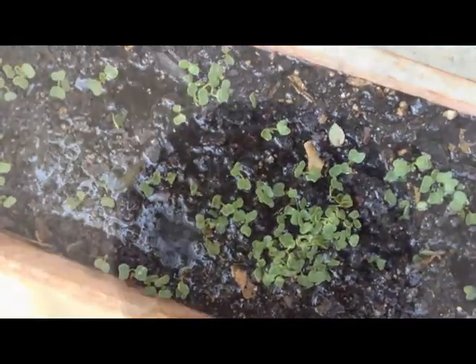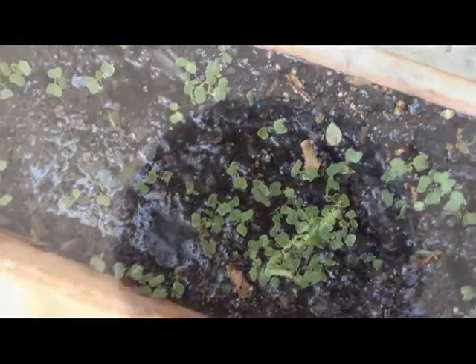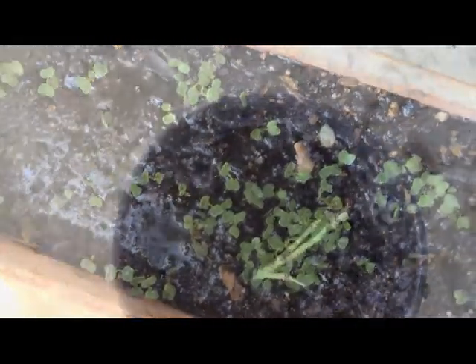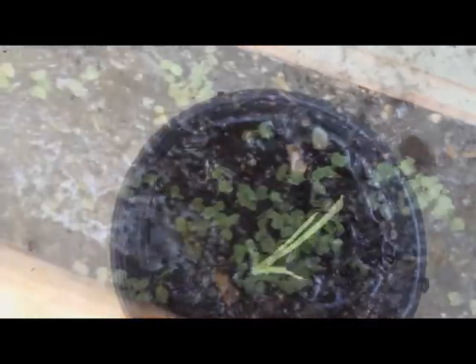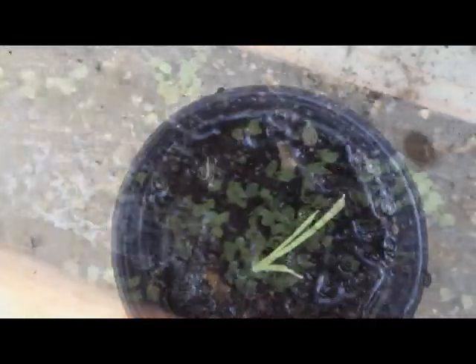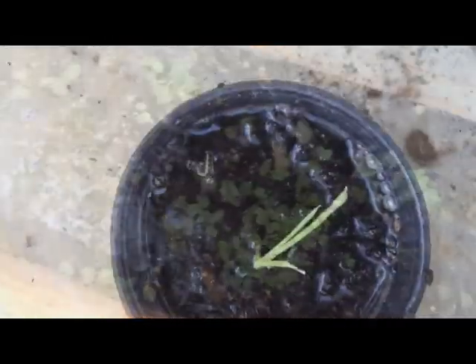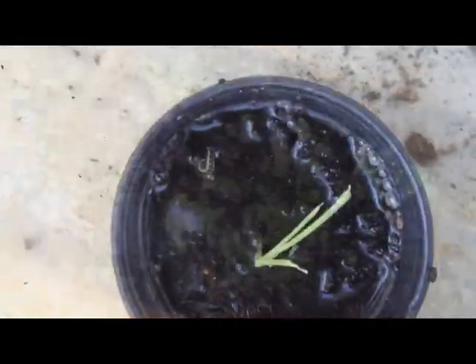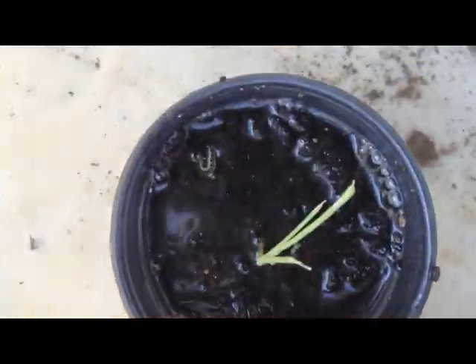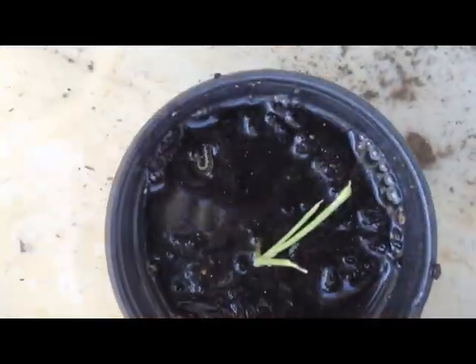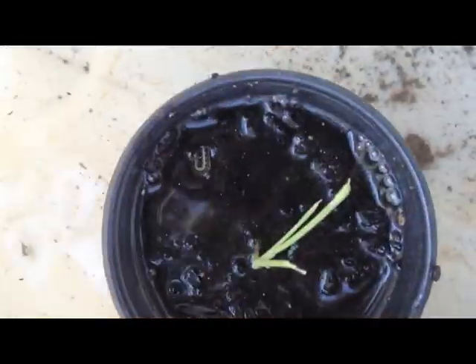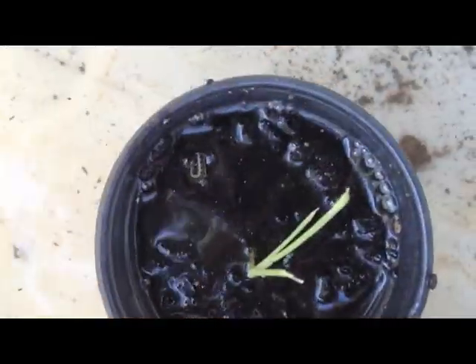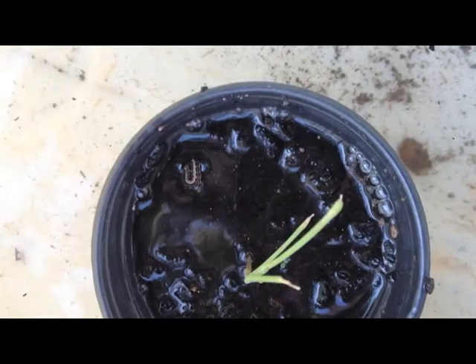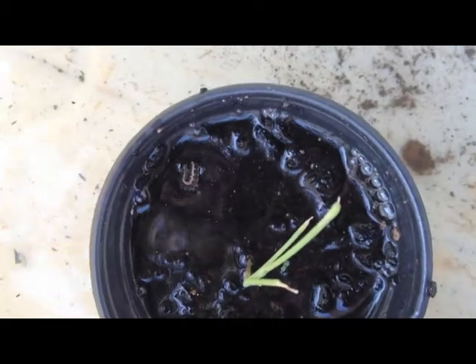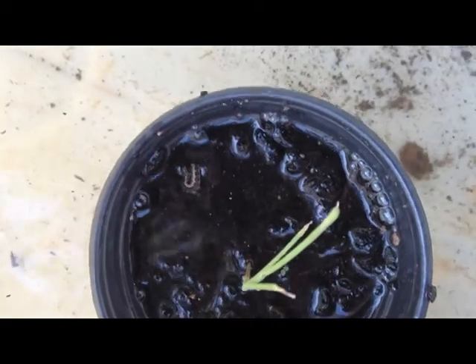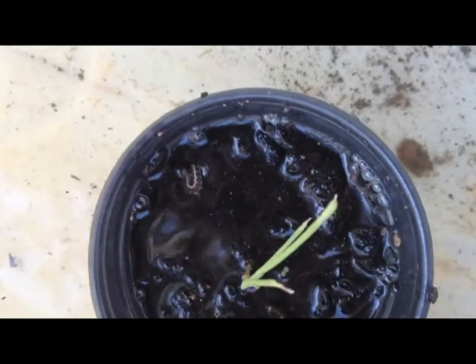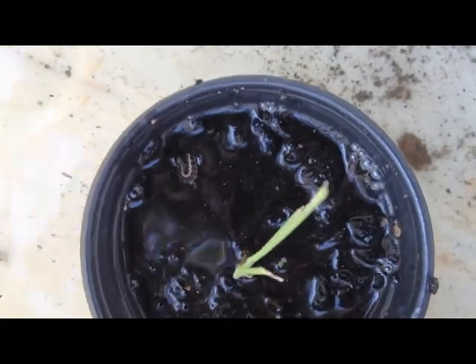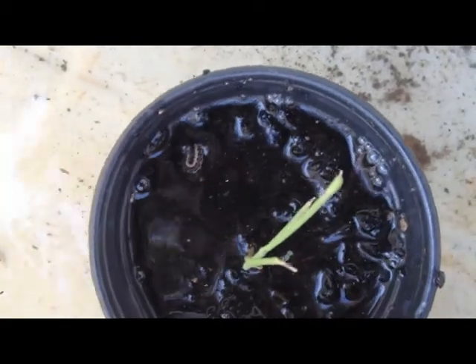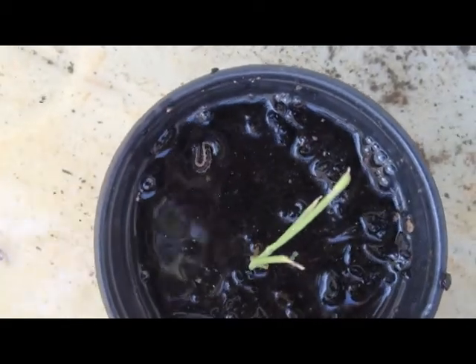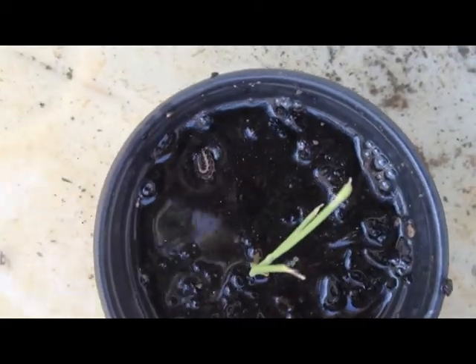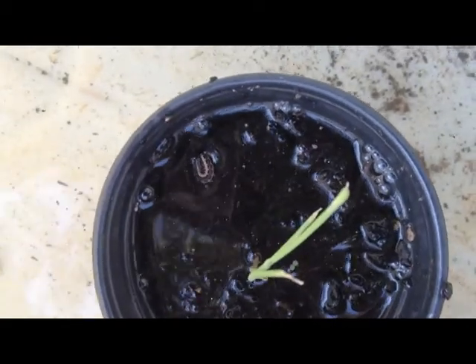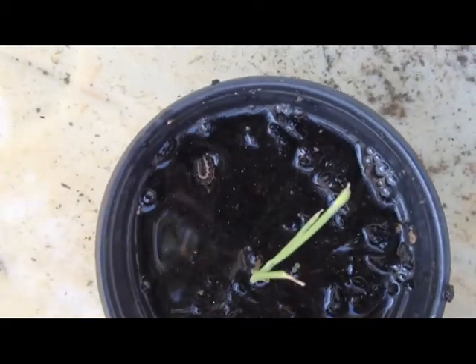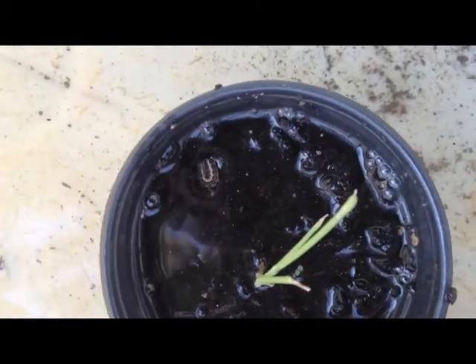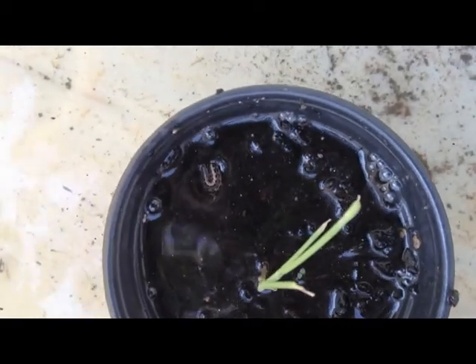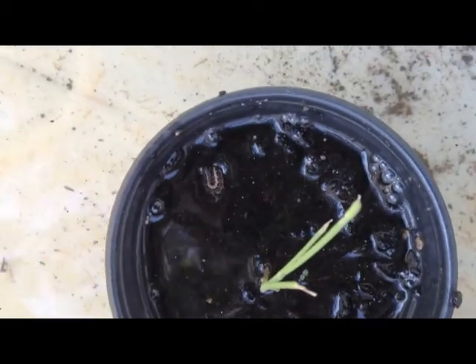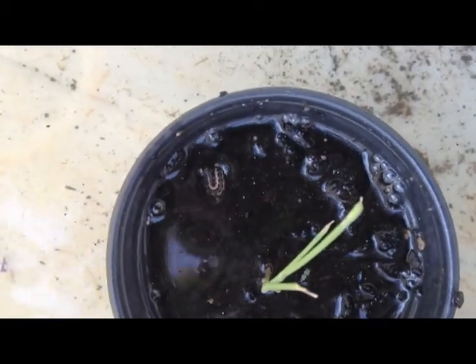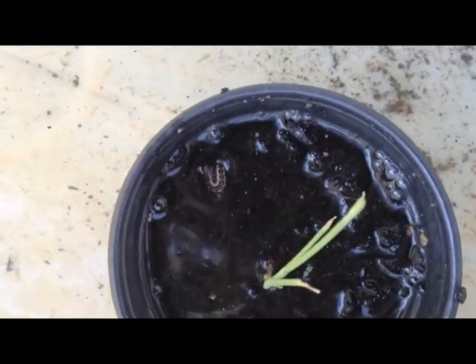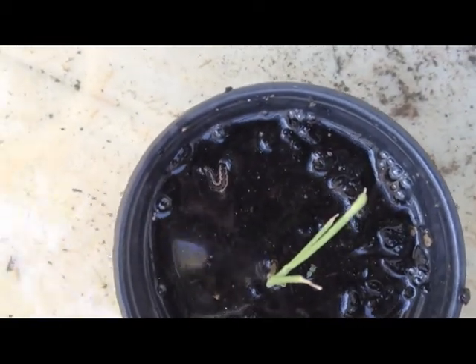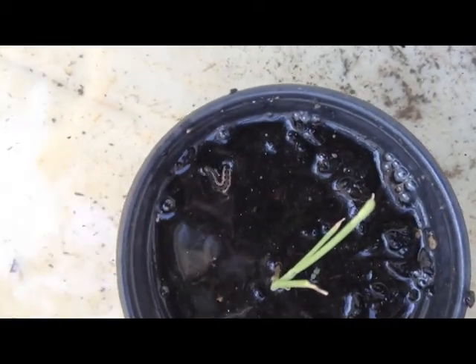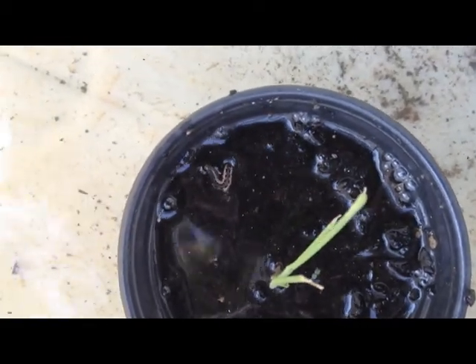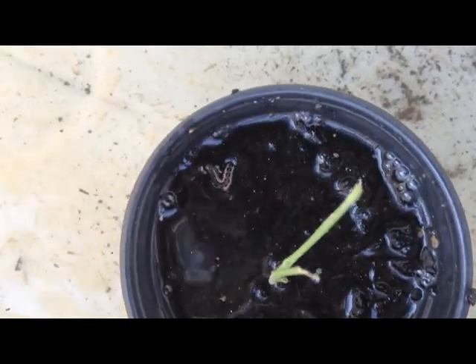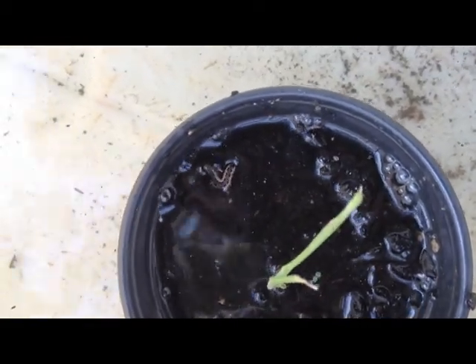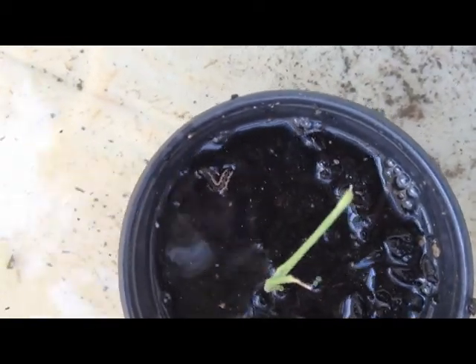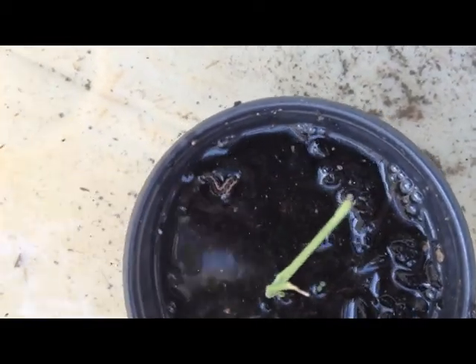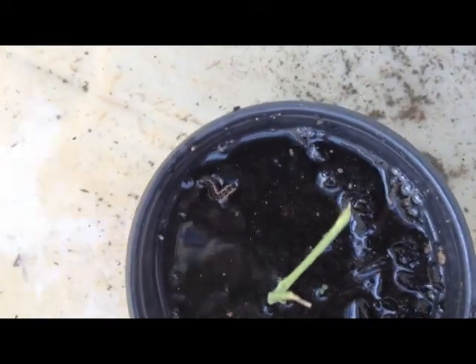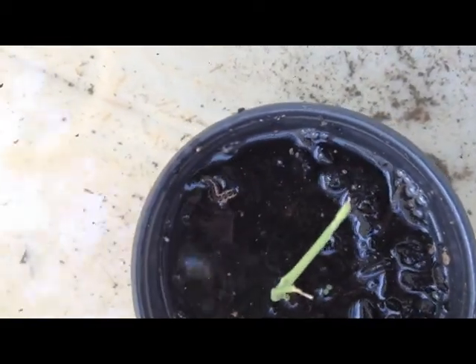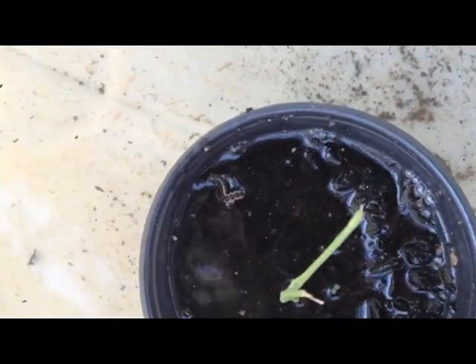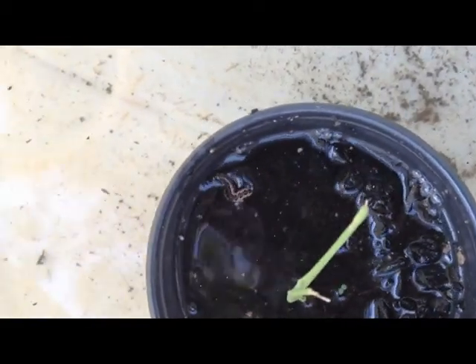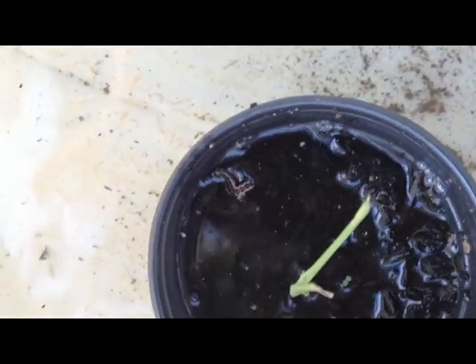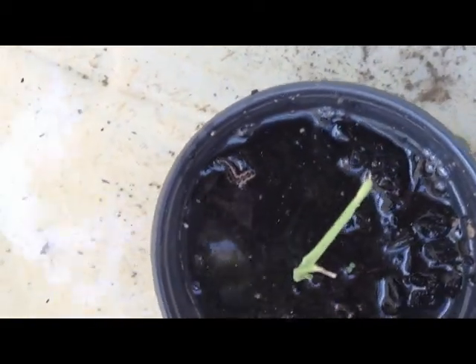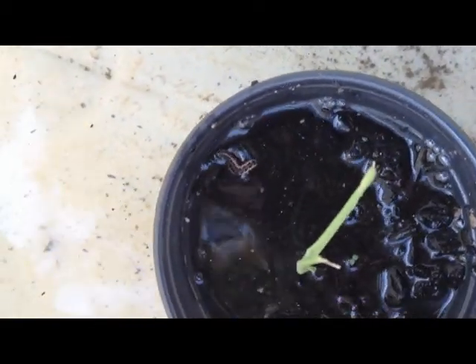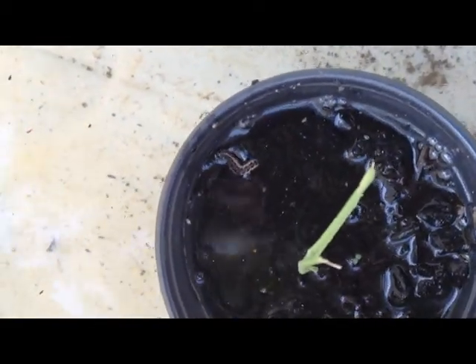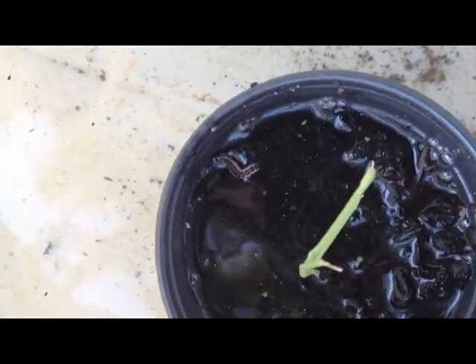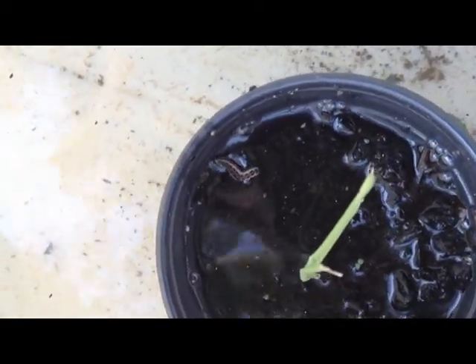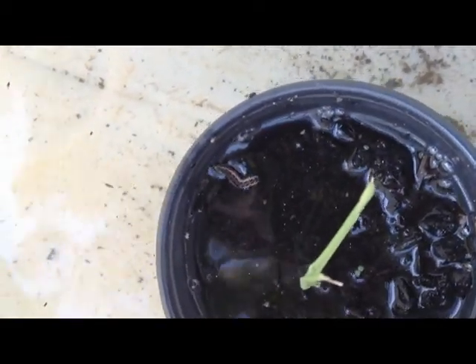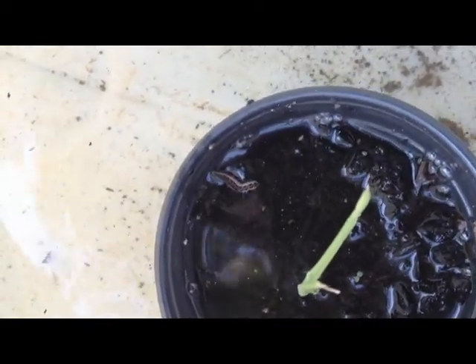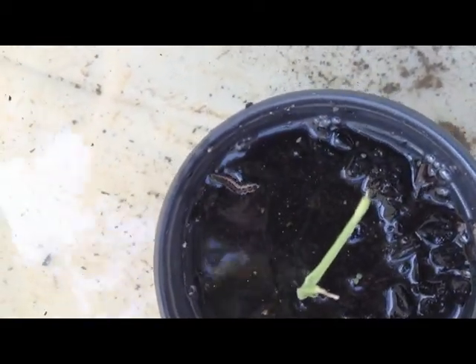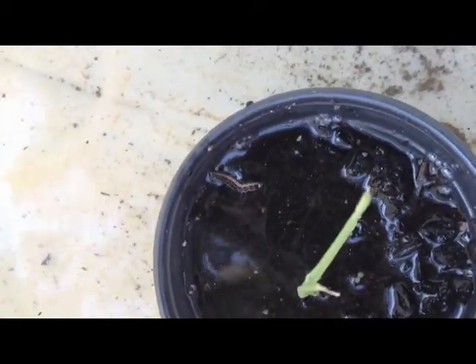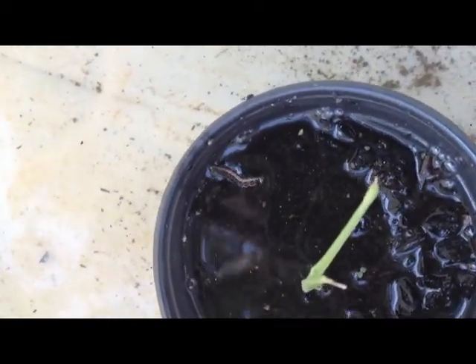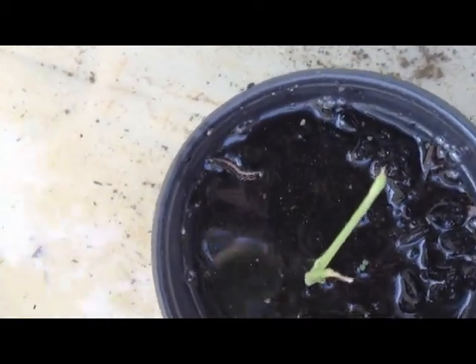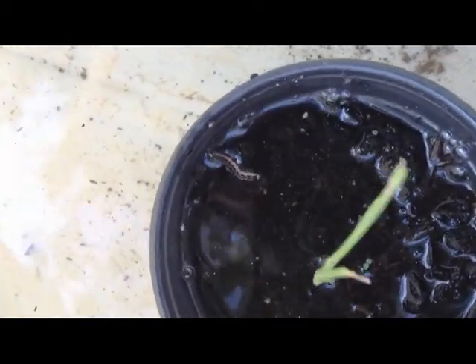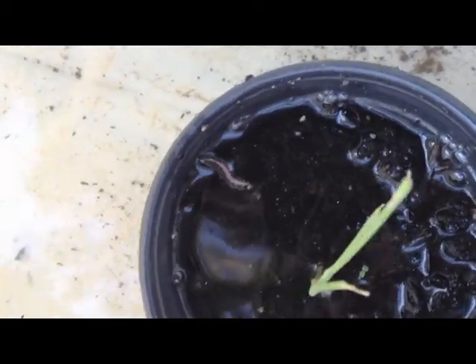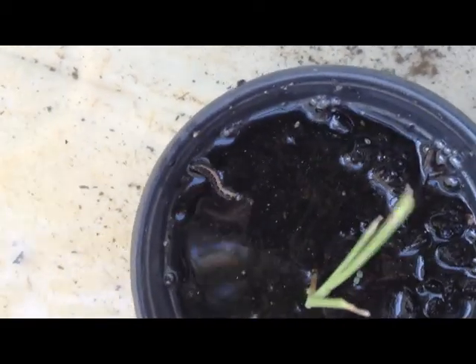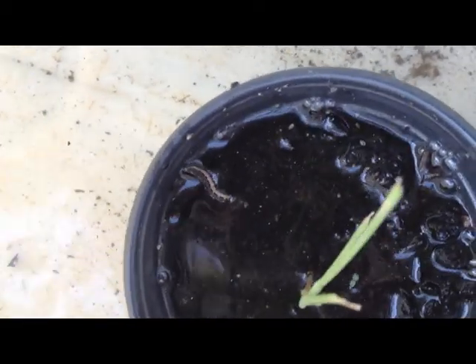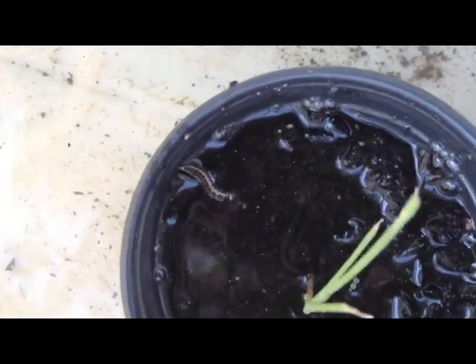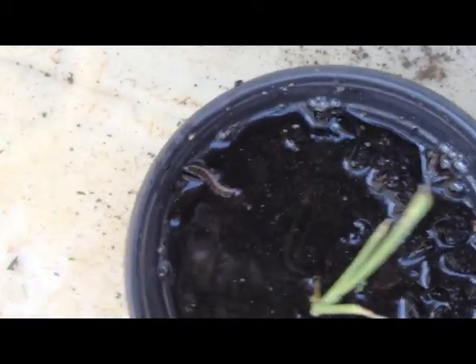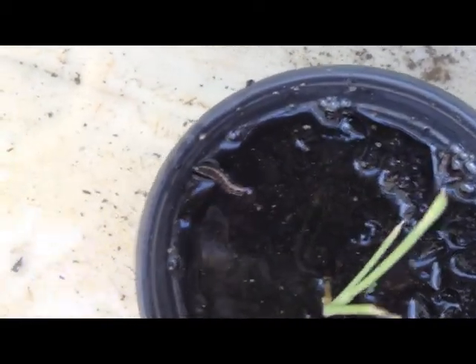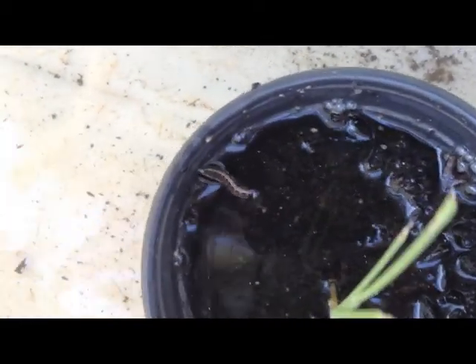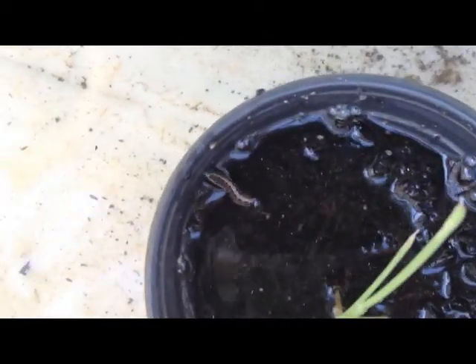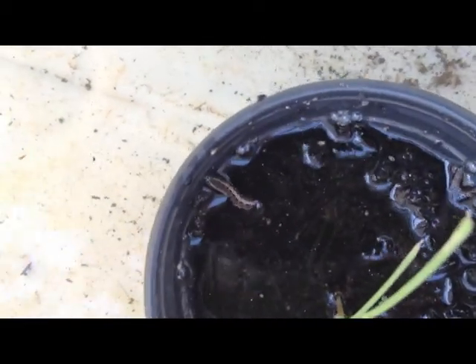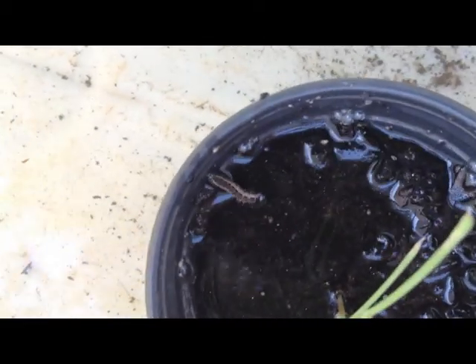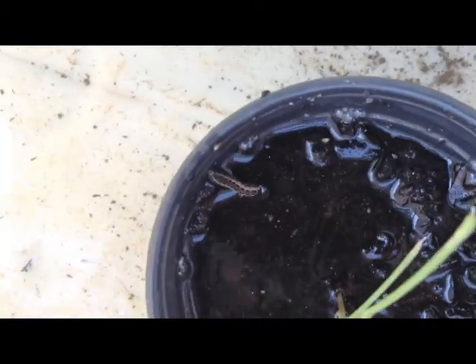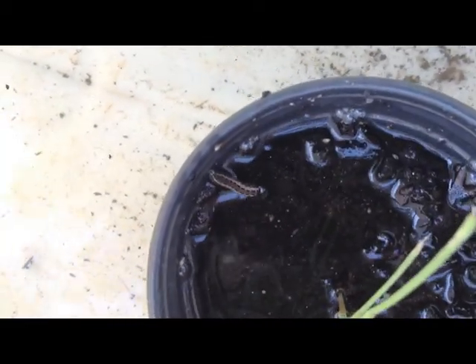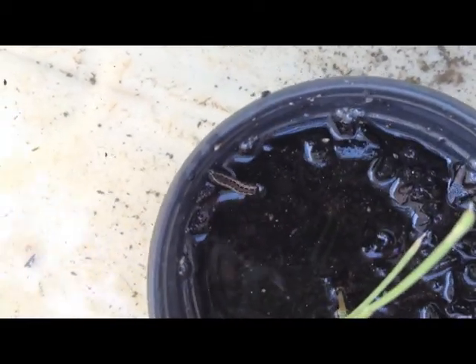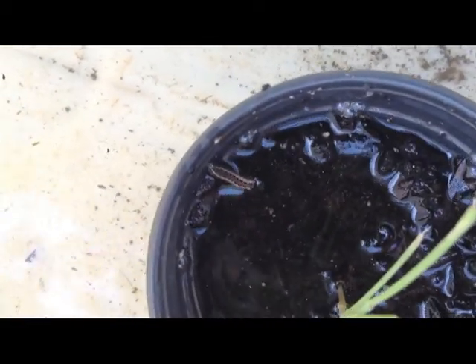There he is, wiggling around in there. I hate to do it, but I'm going to squeeze you.